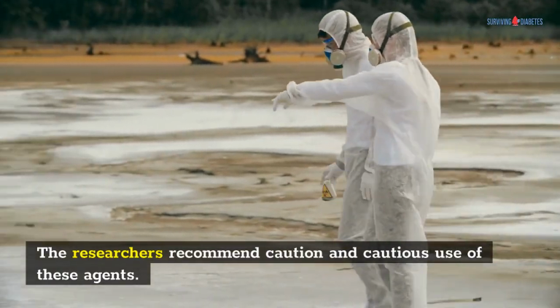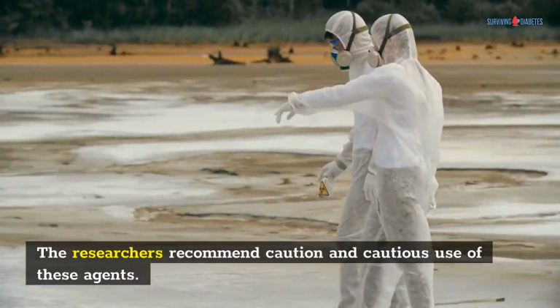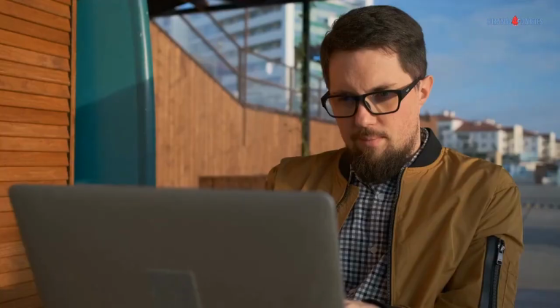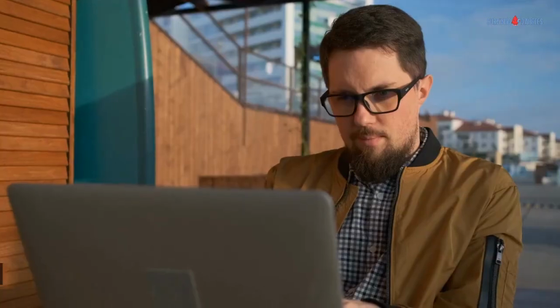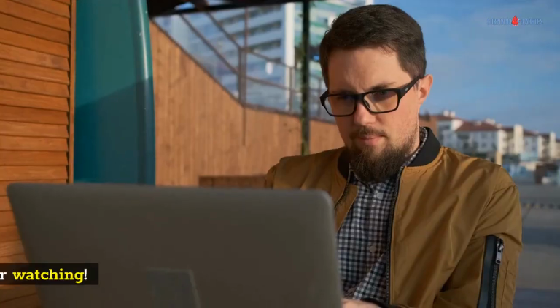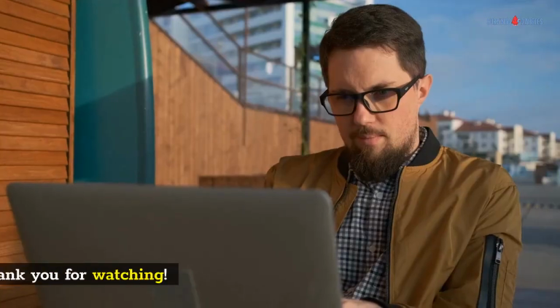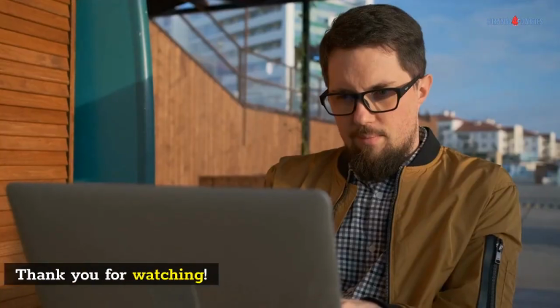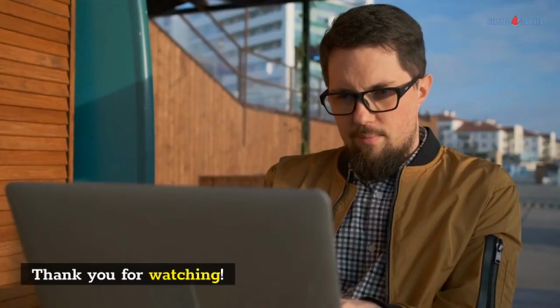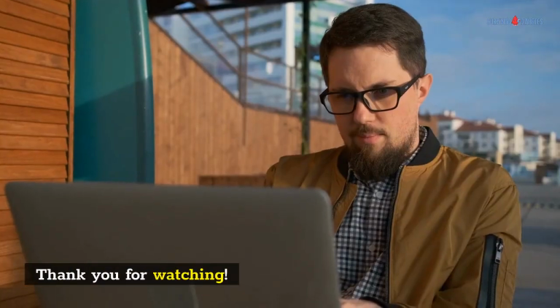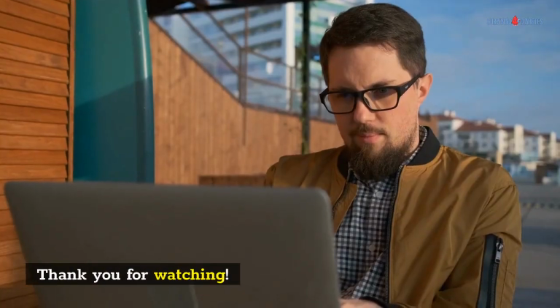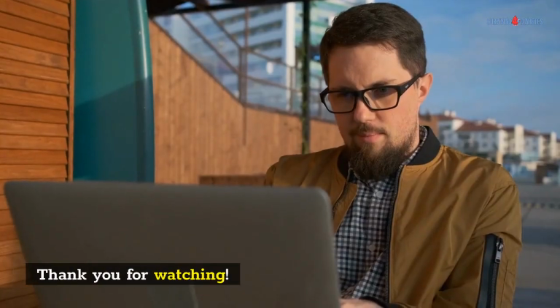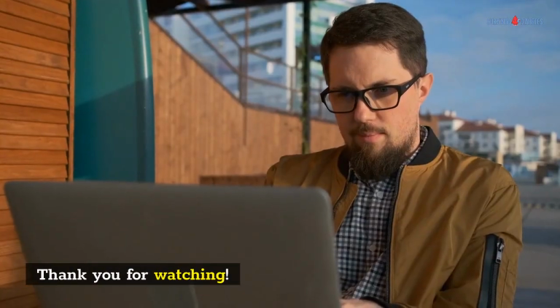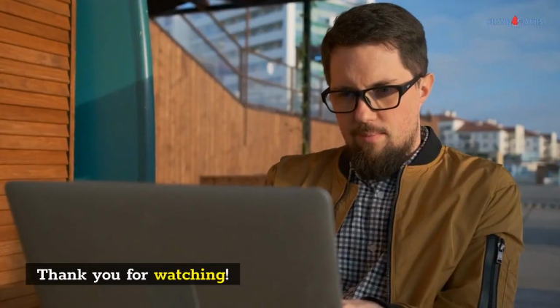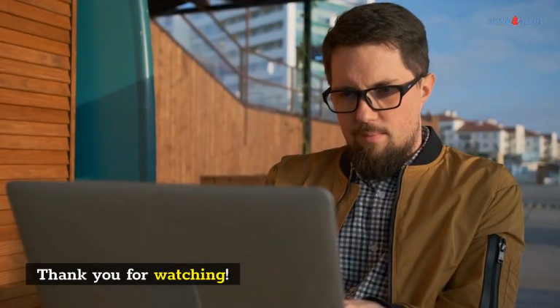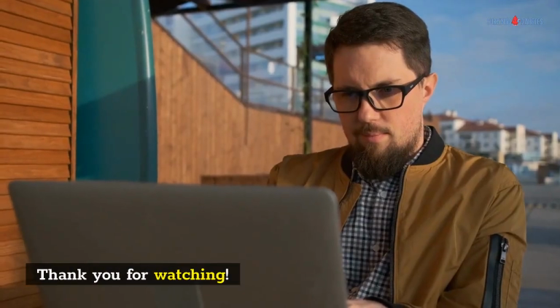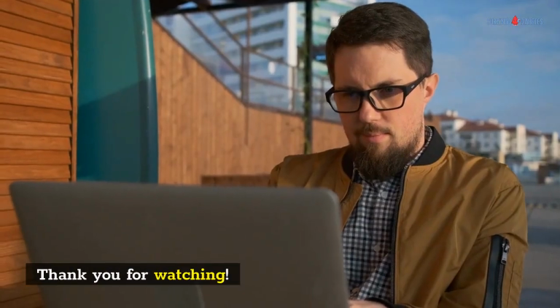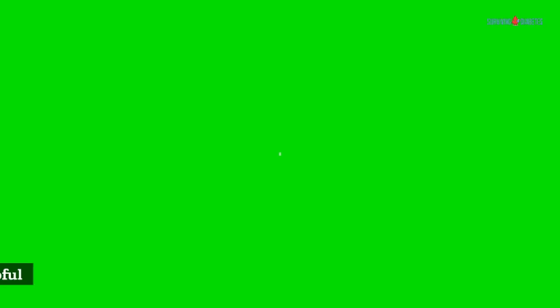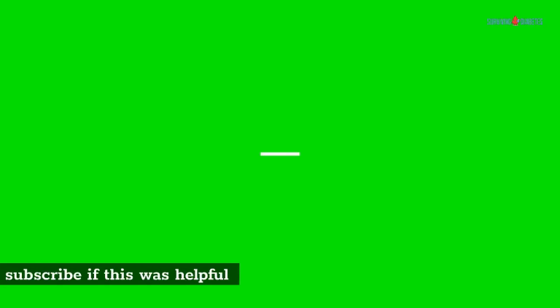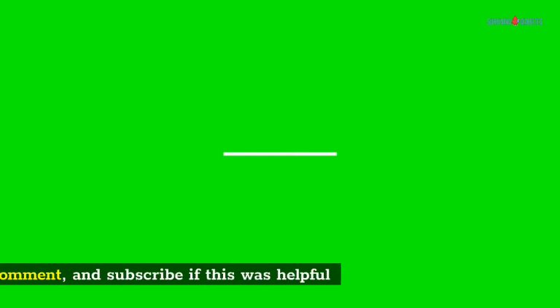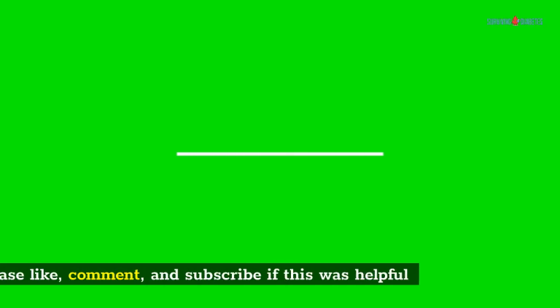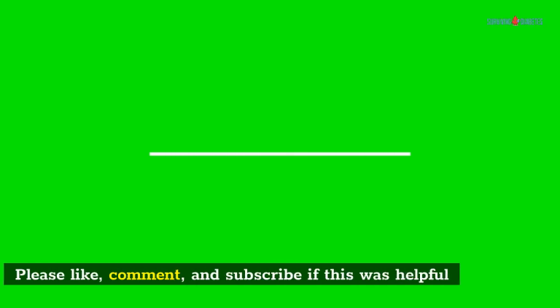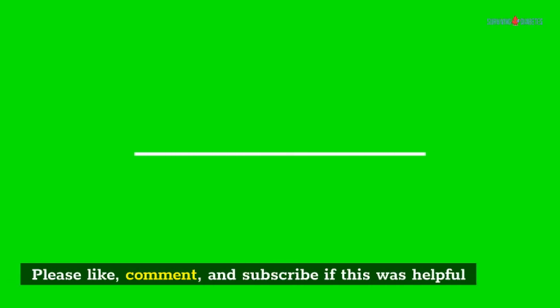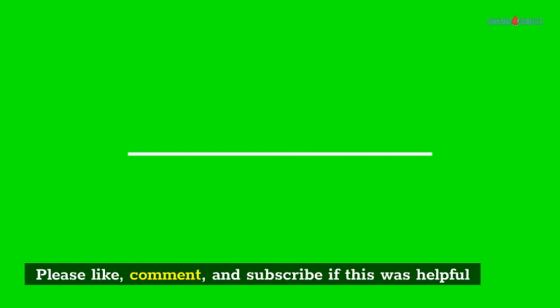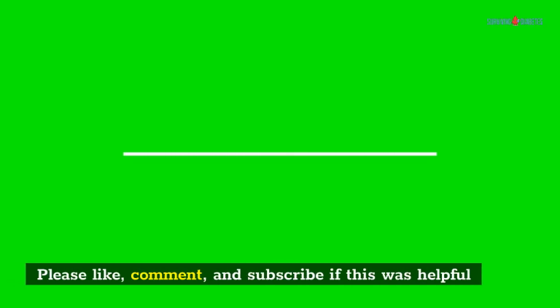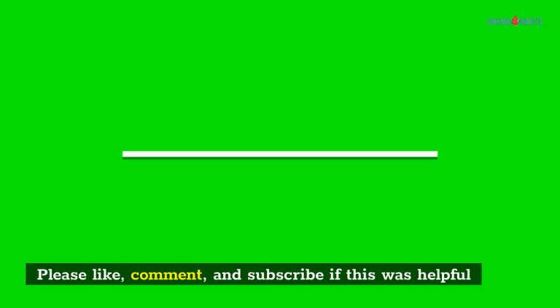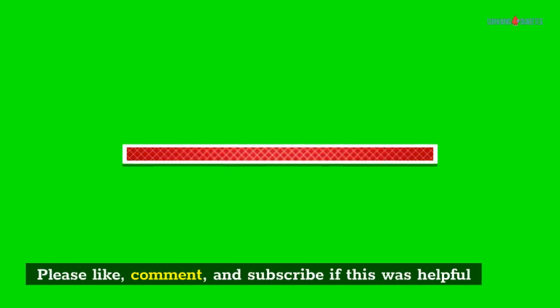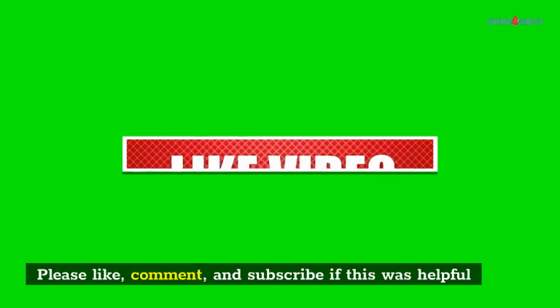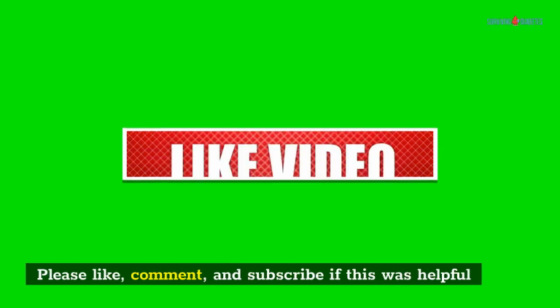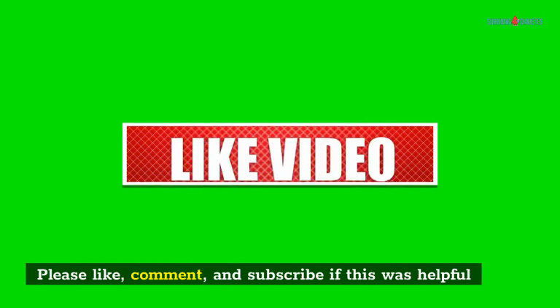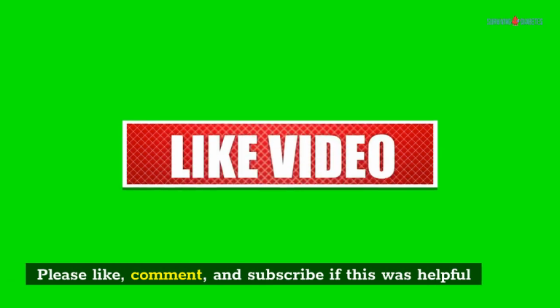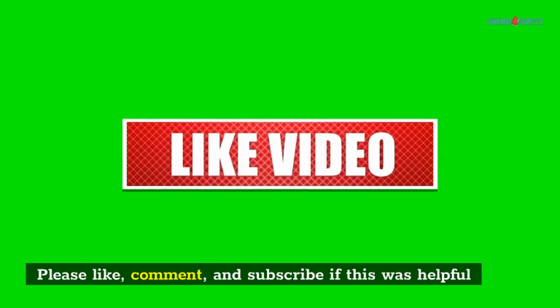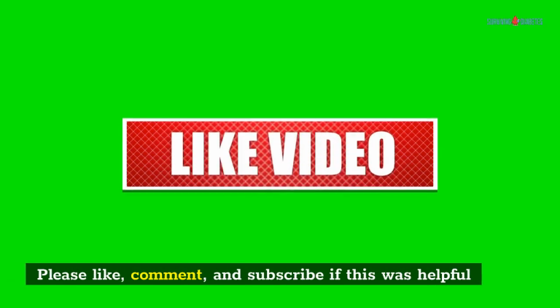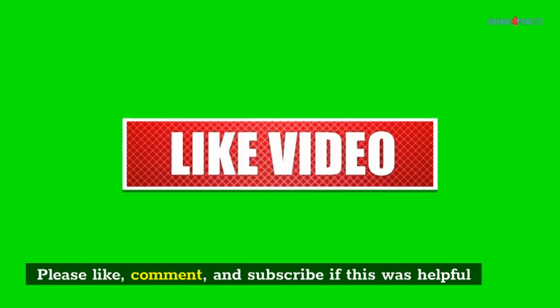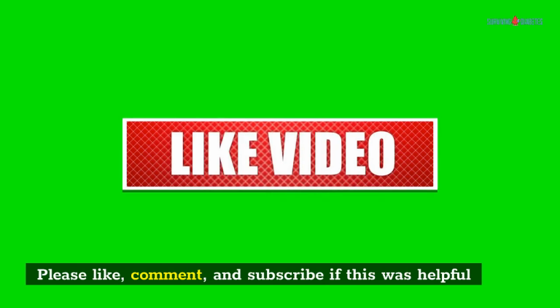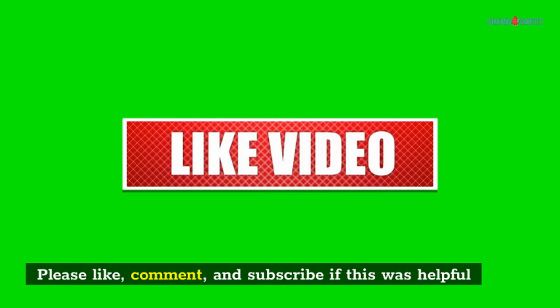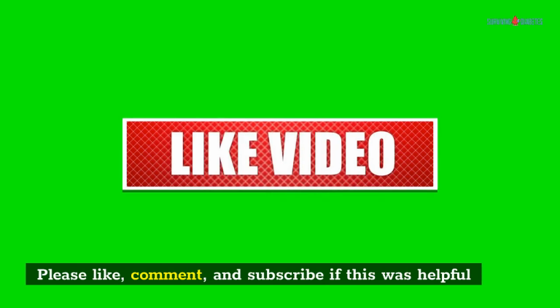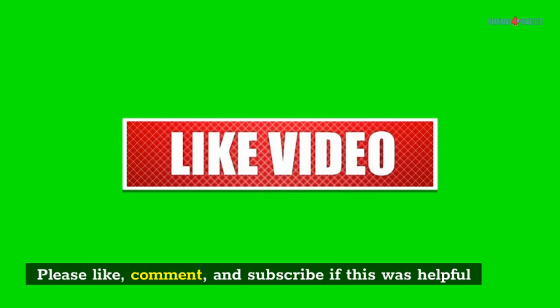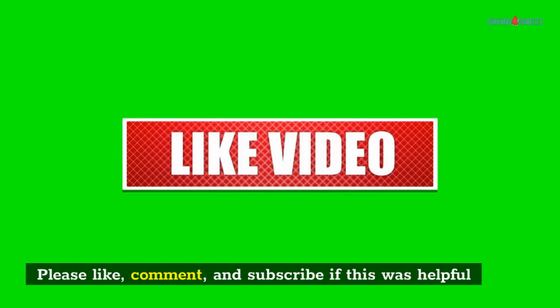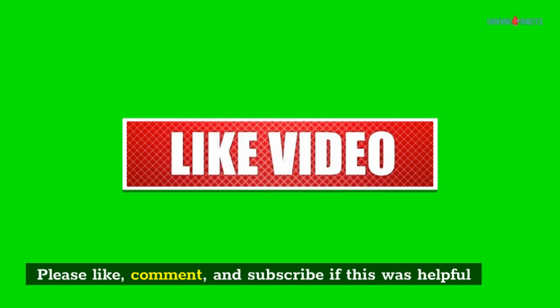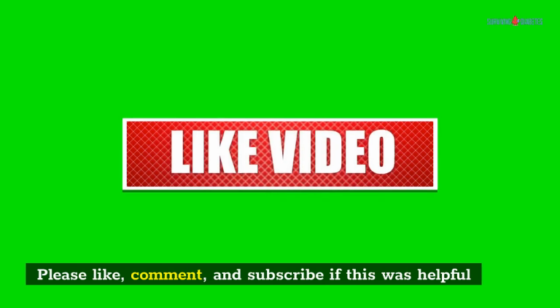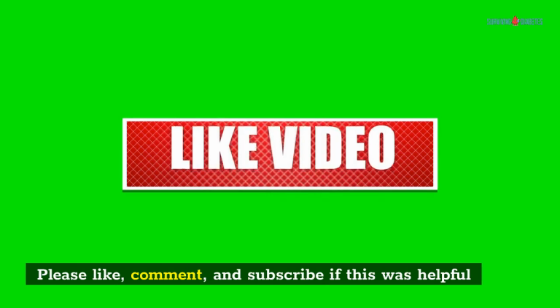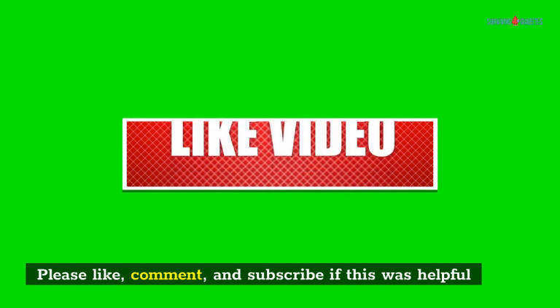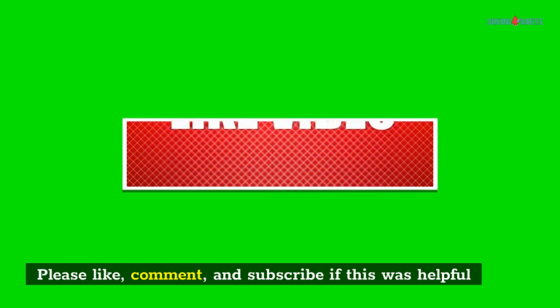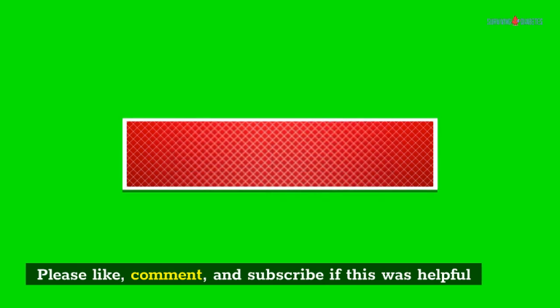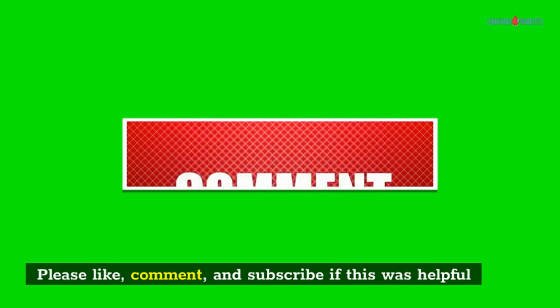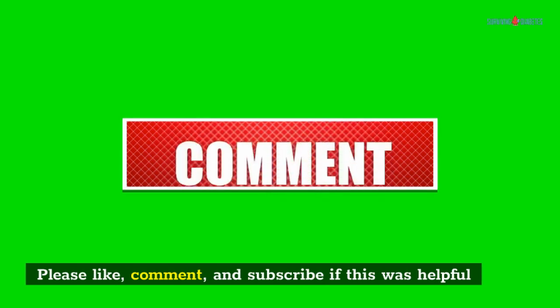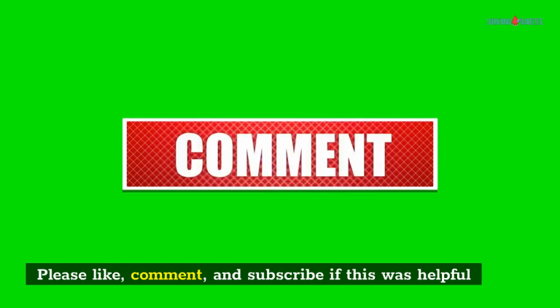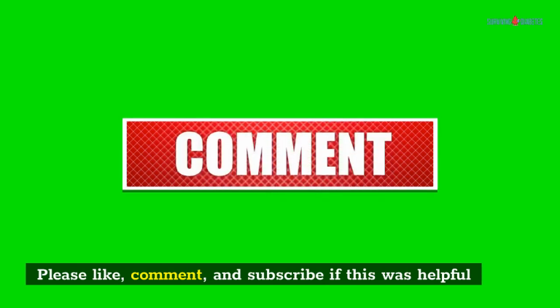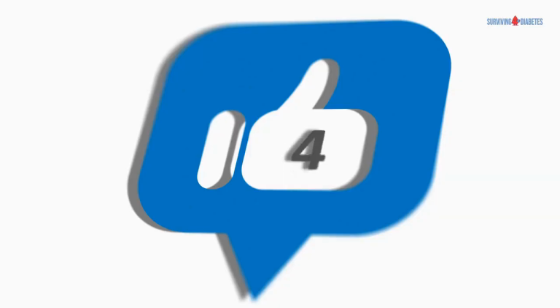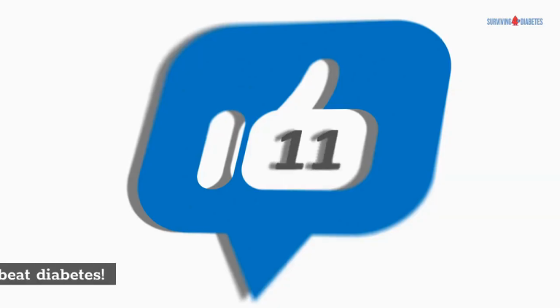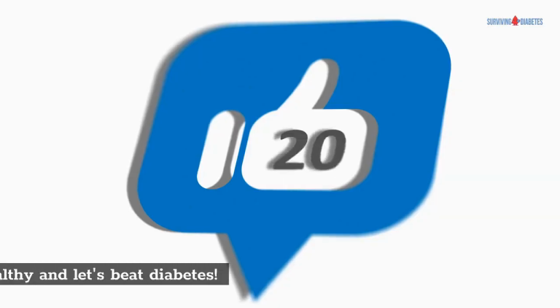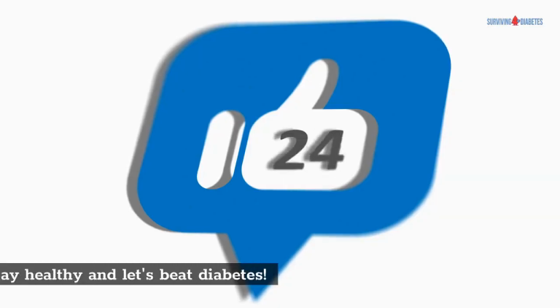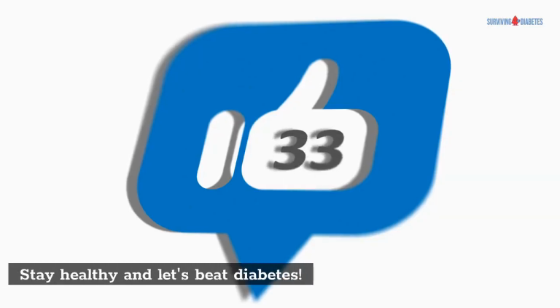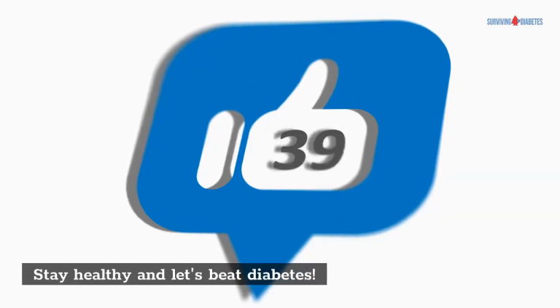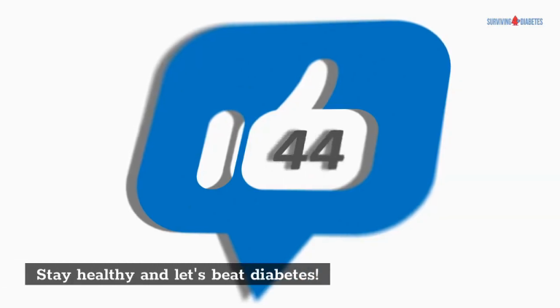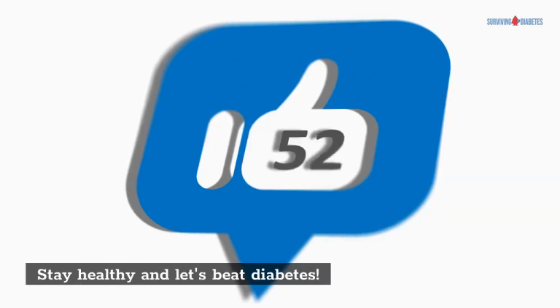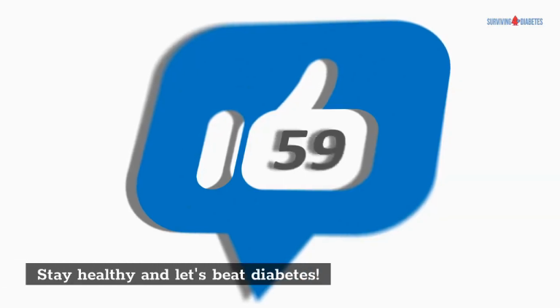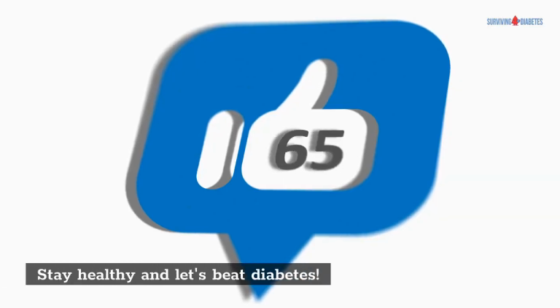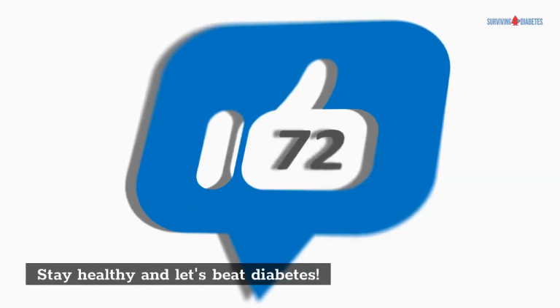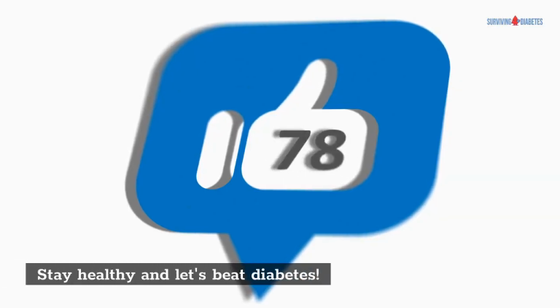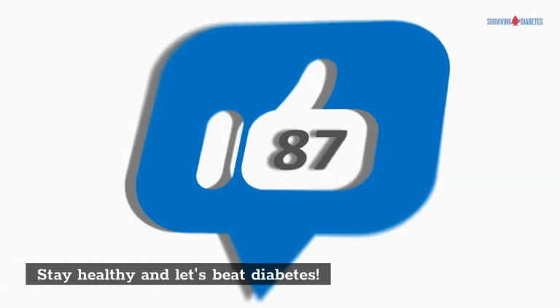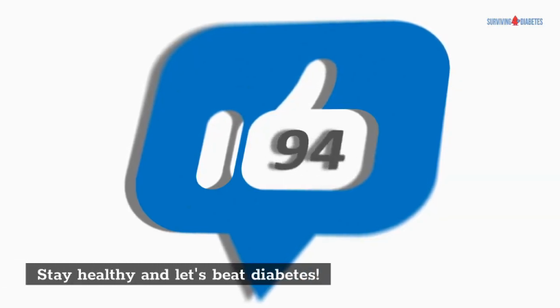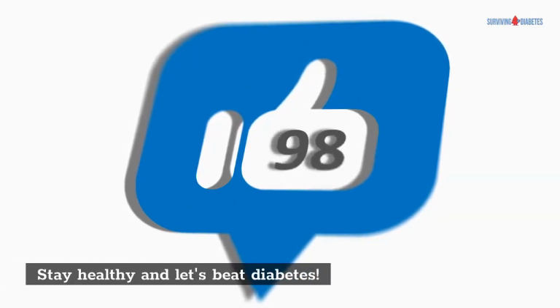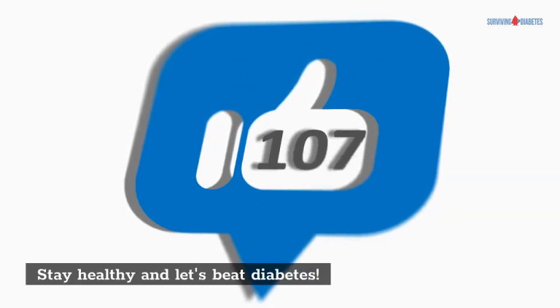Thank you for watching. Please like, comment, and subscribe if this was helpful. Stay healthy and let's beat diabetes.